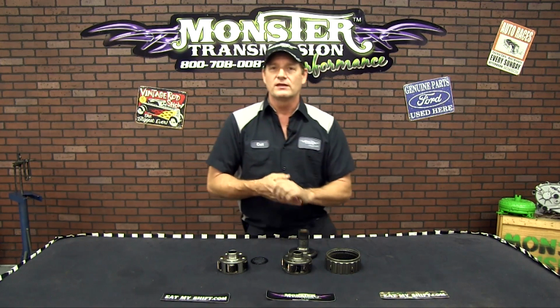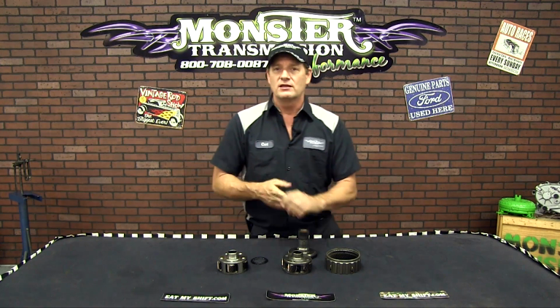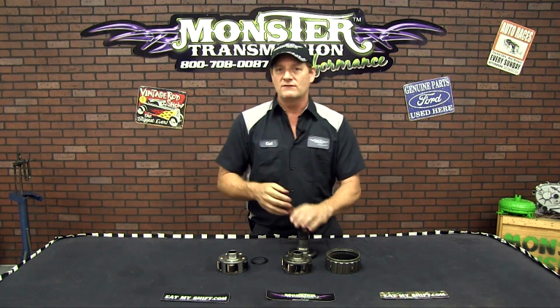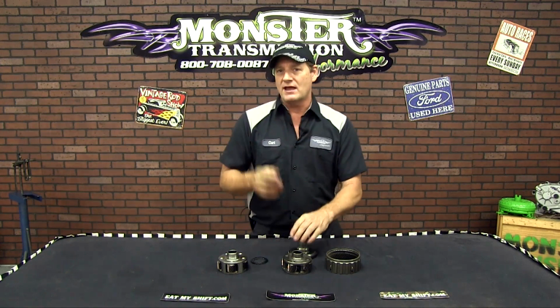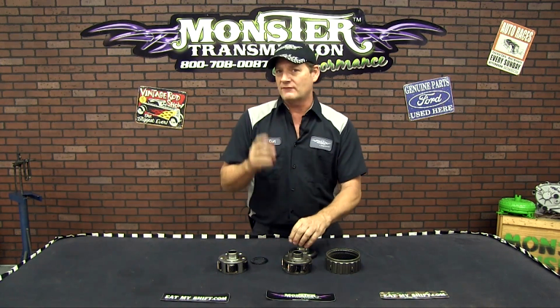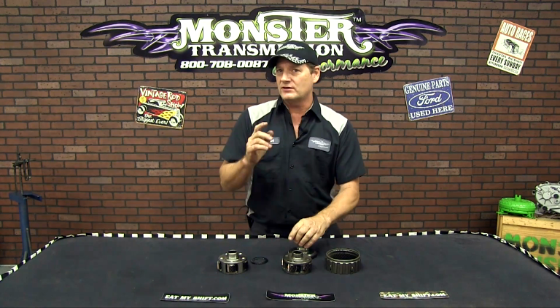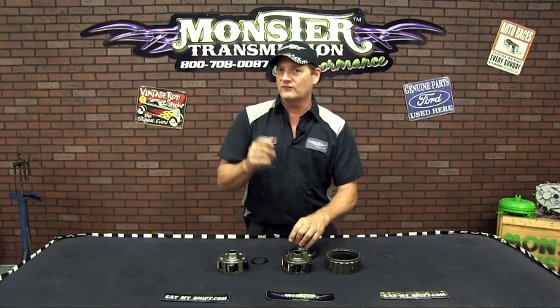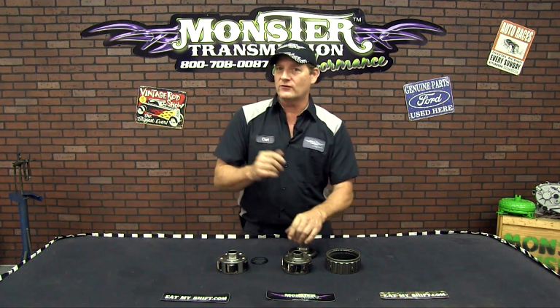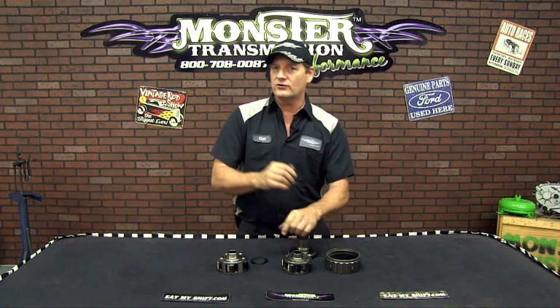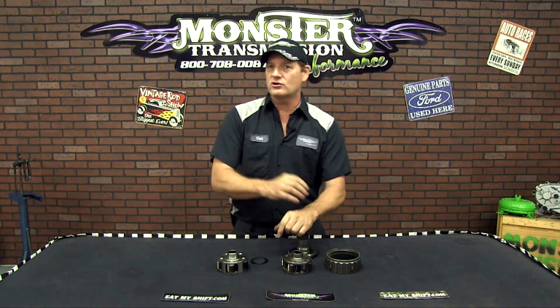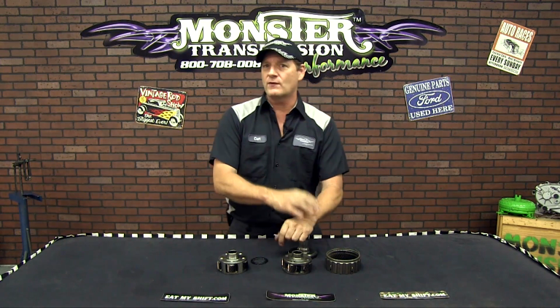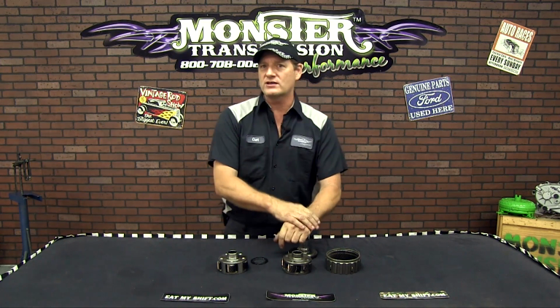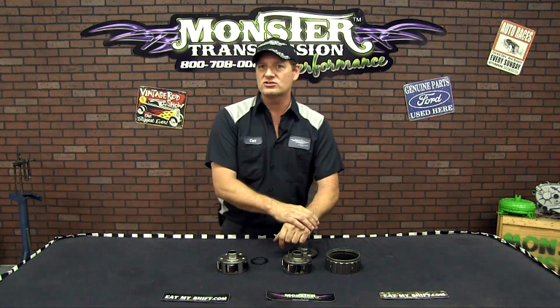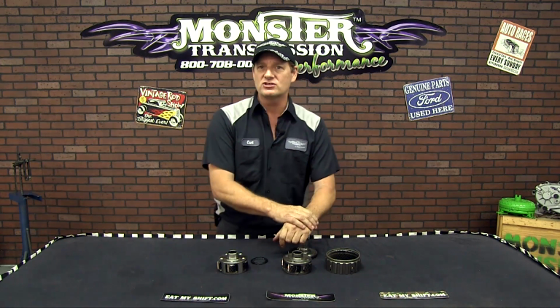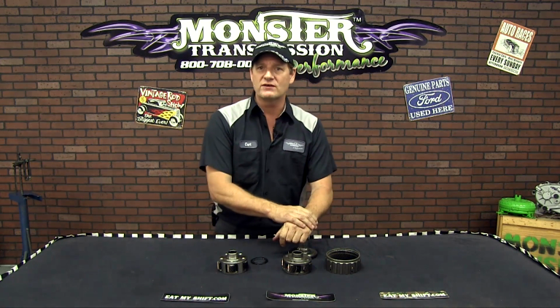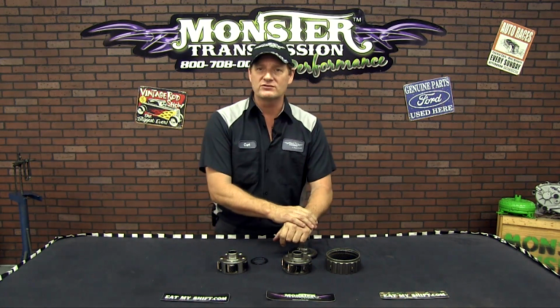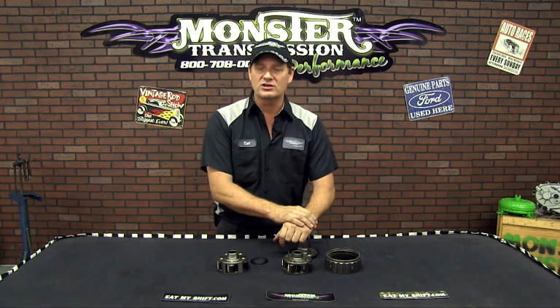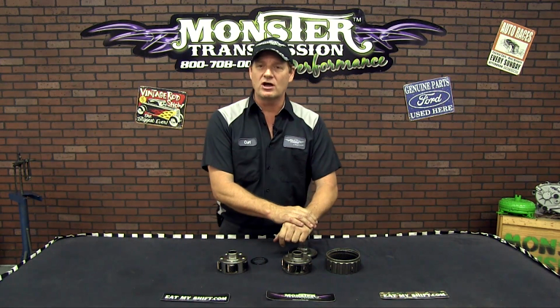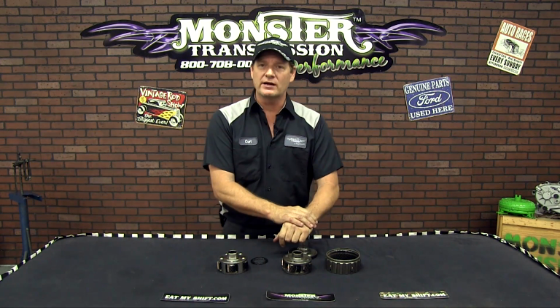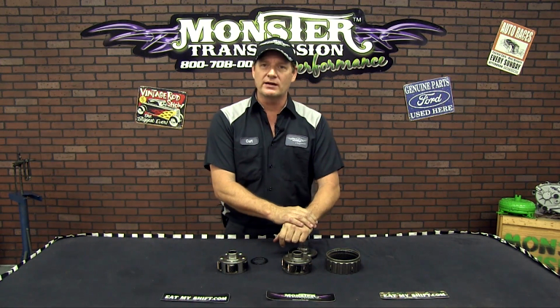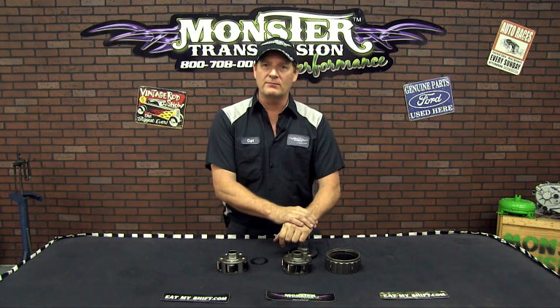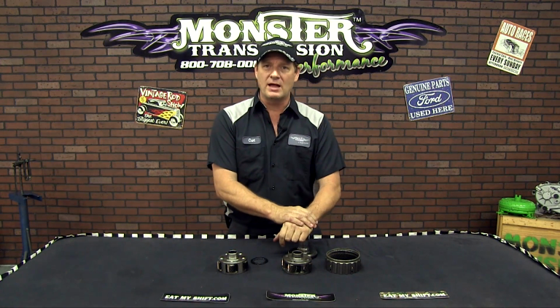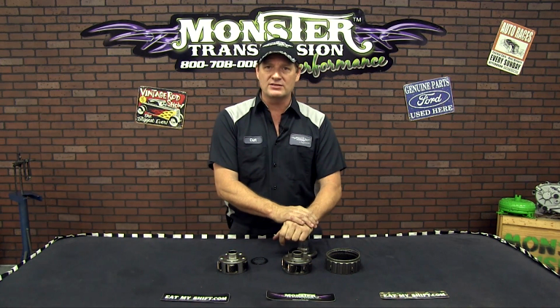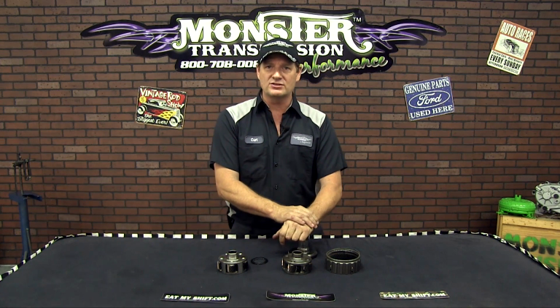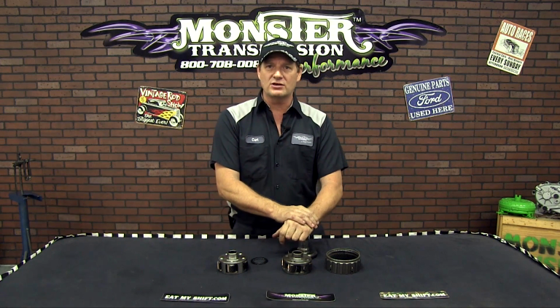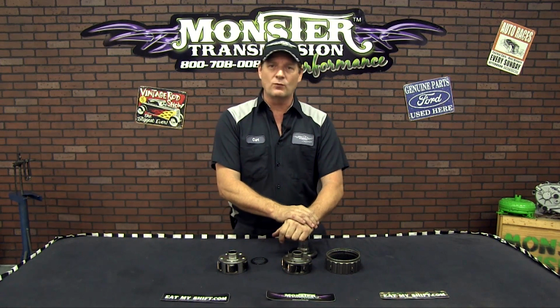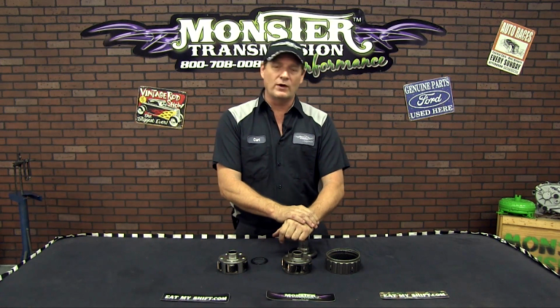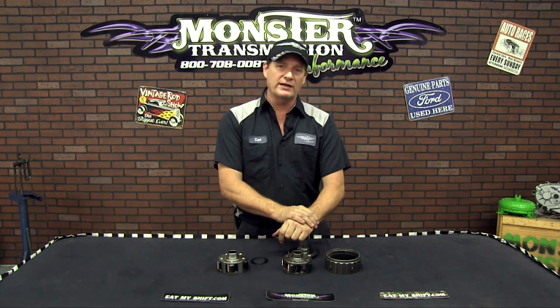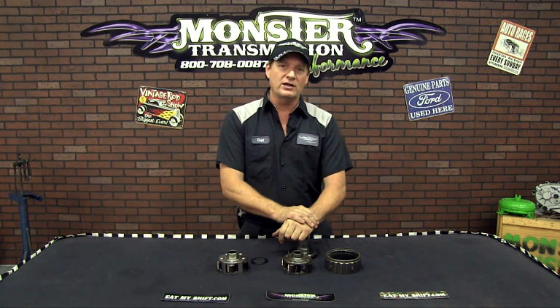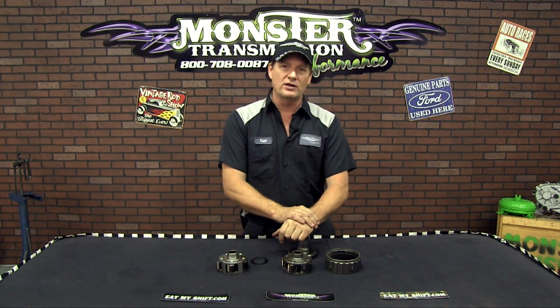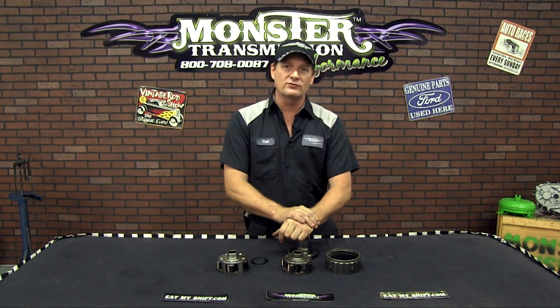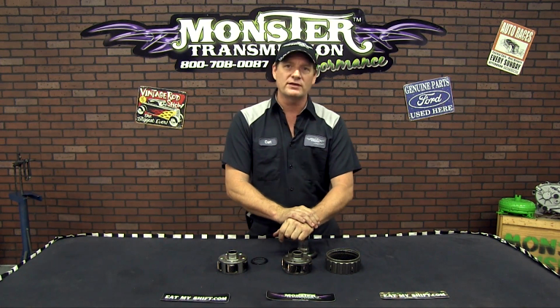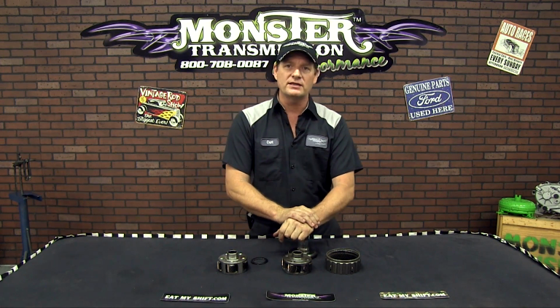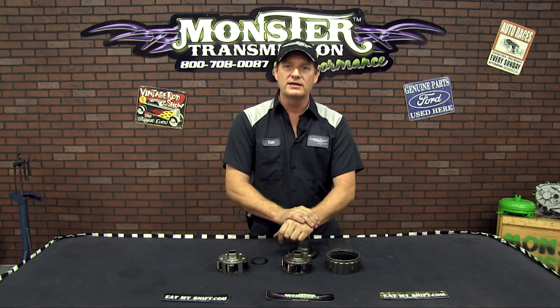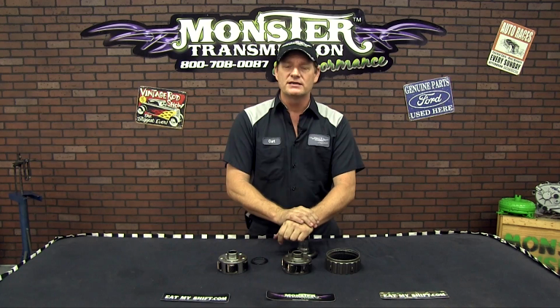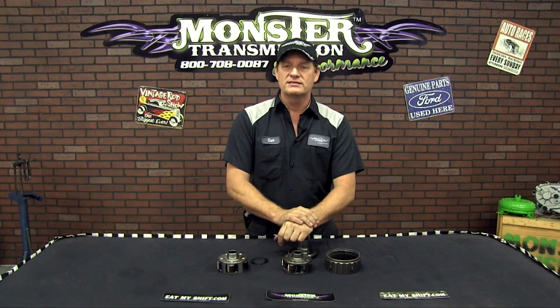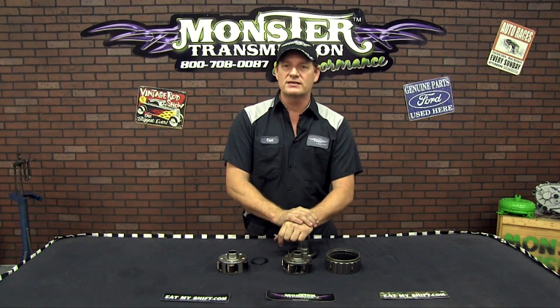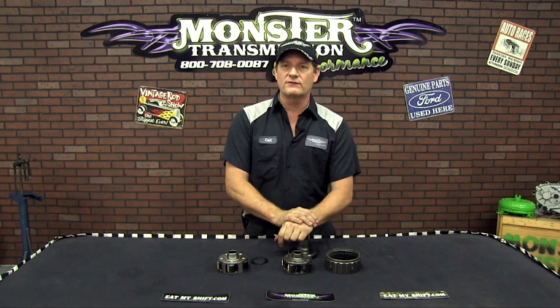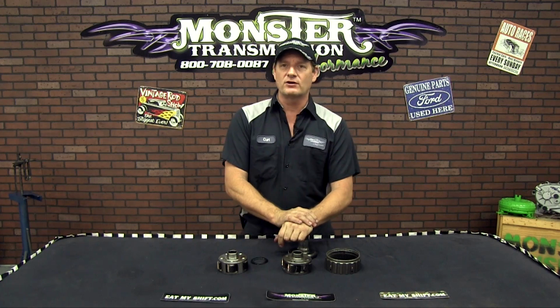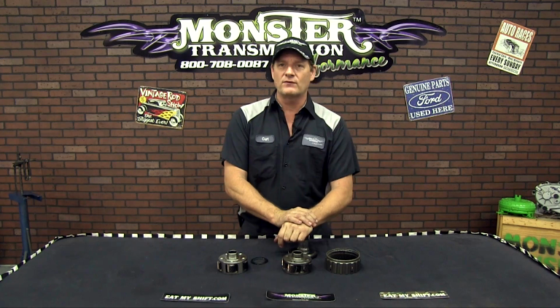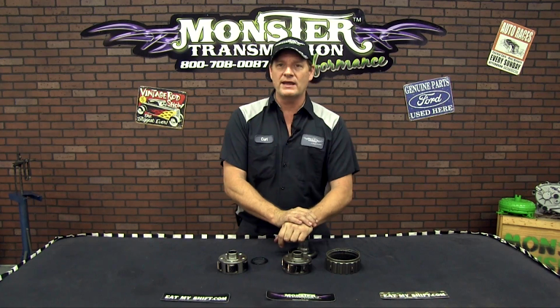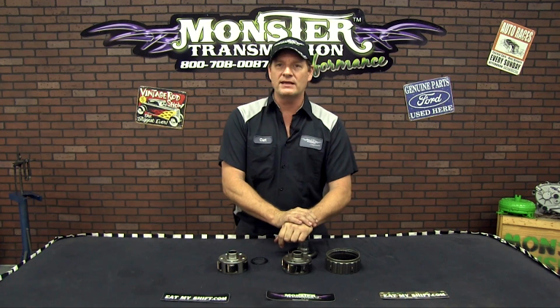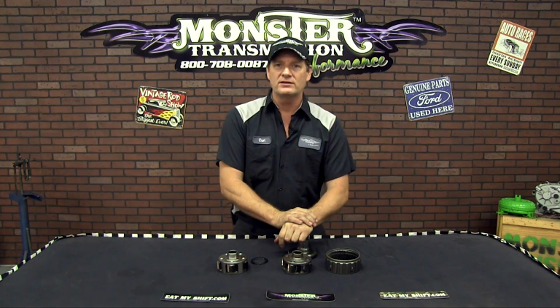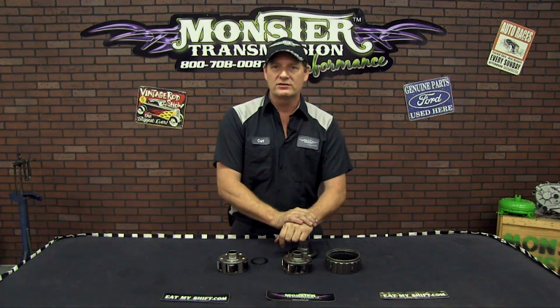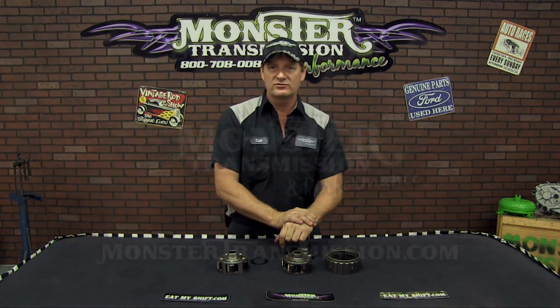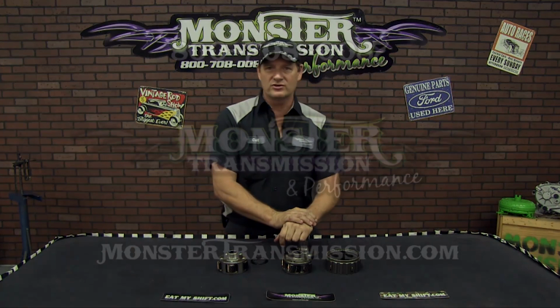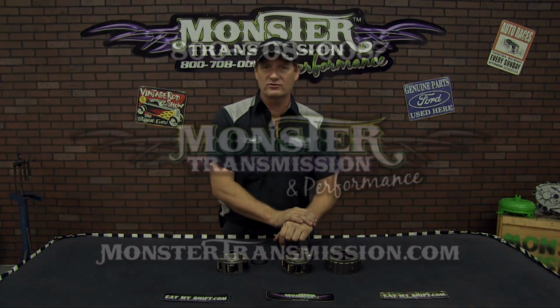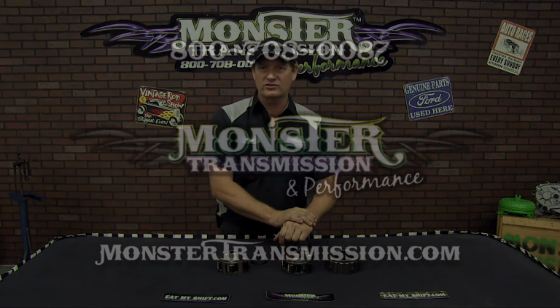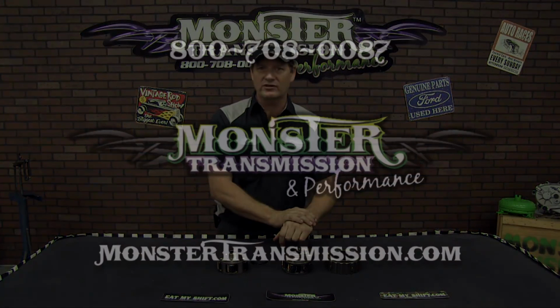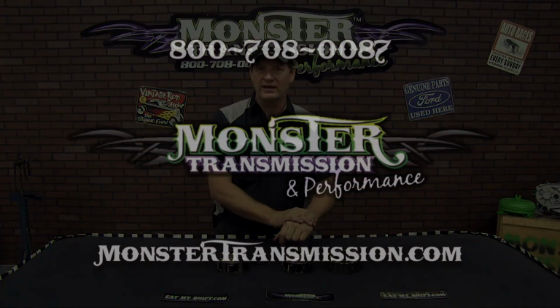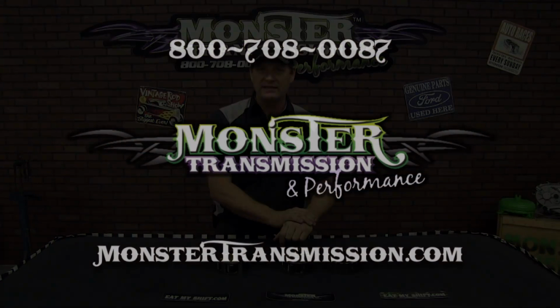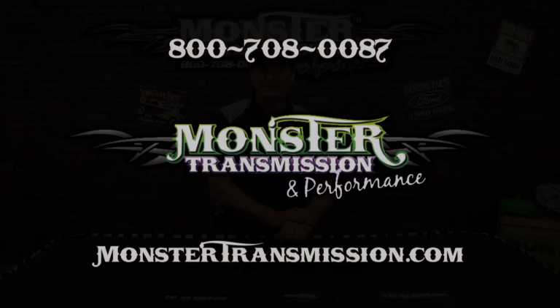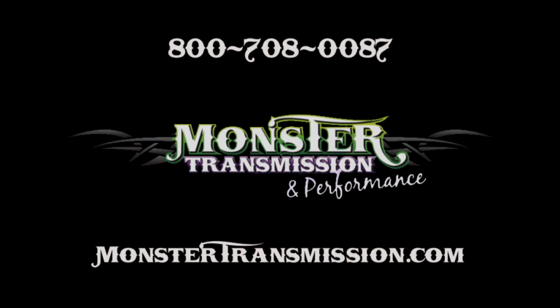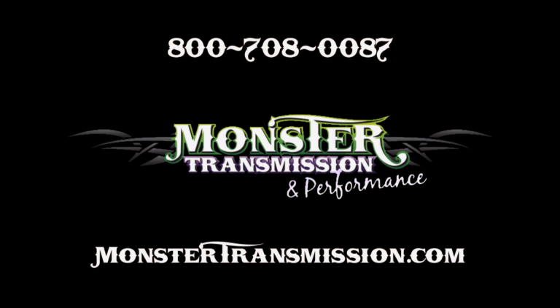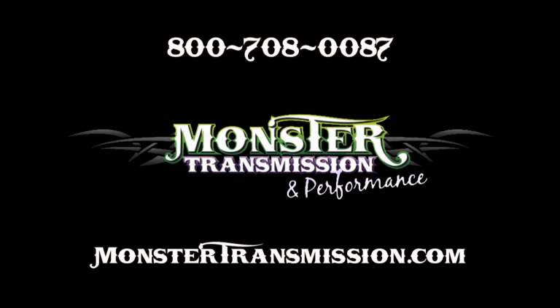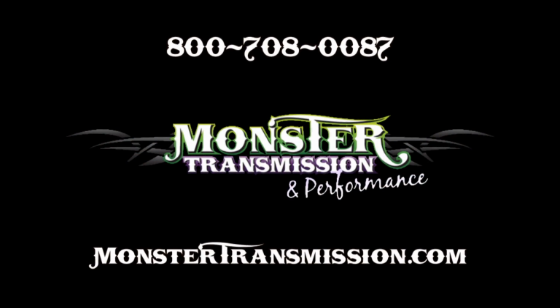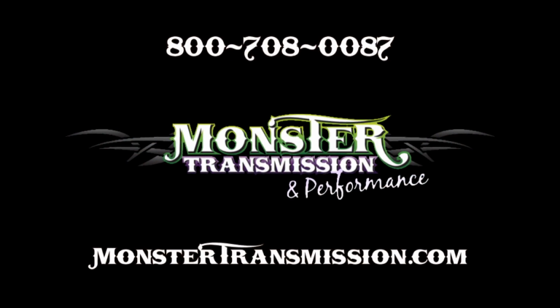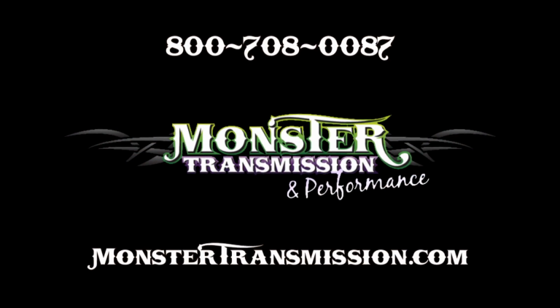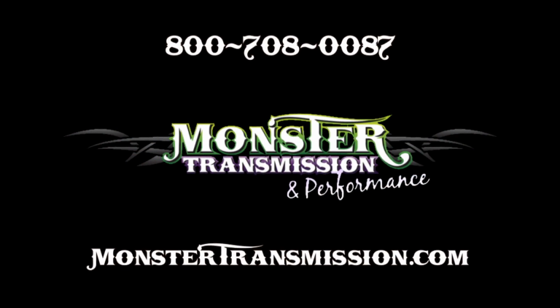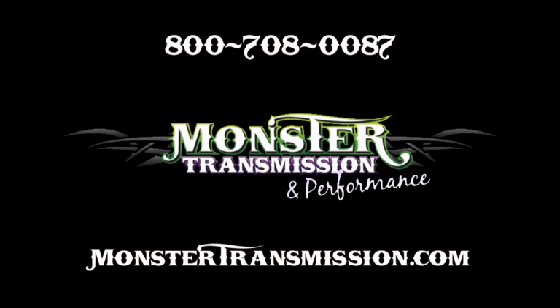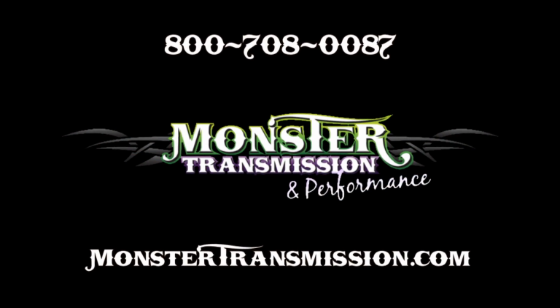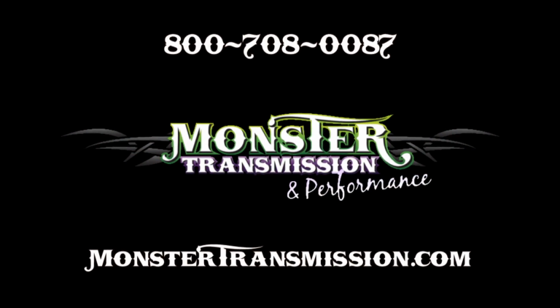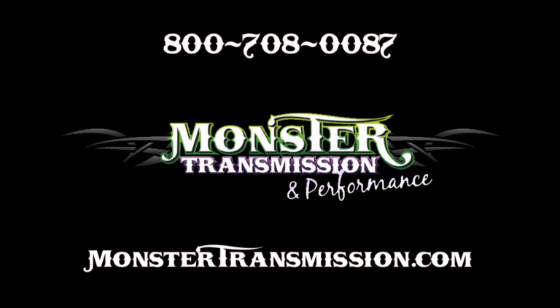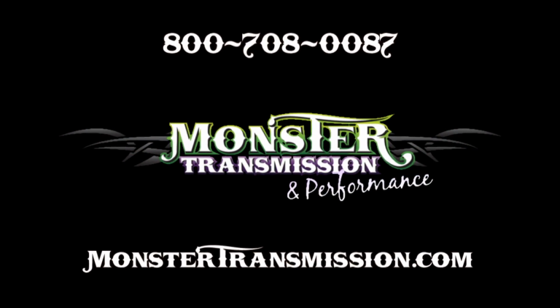If you have any further questions, give us a call here at Monster: 1-800-708-0087. Talk to you then.